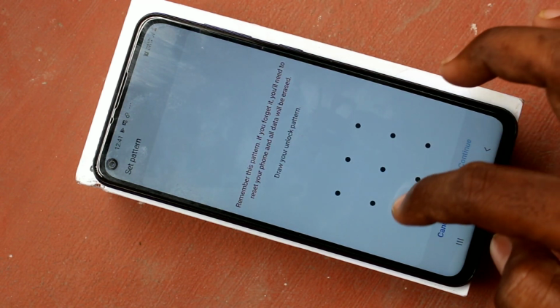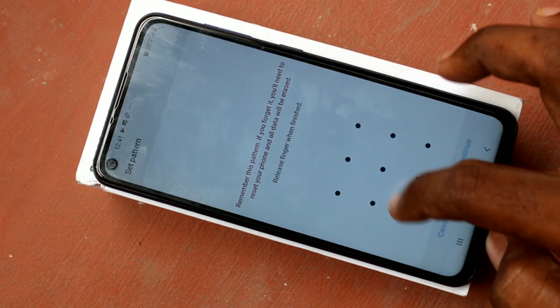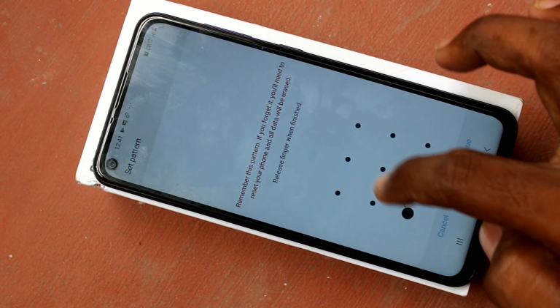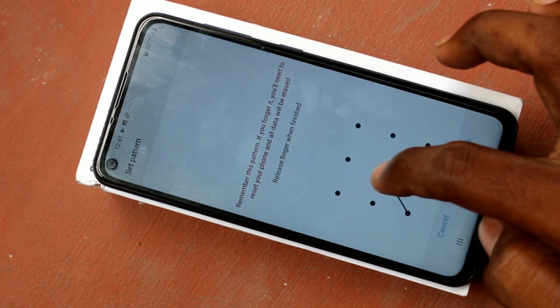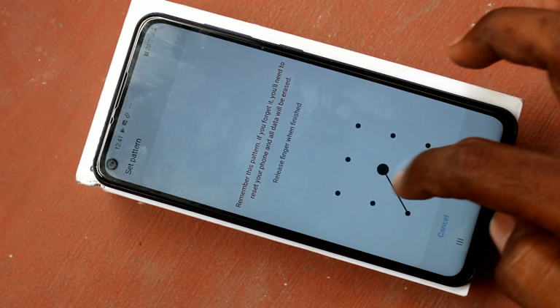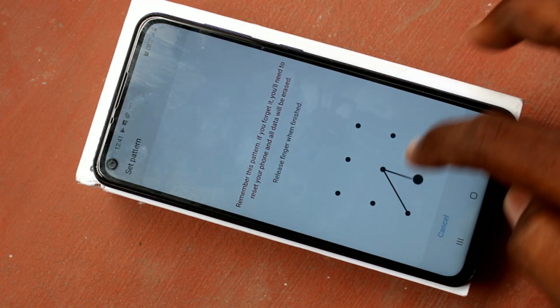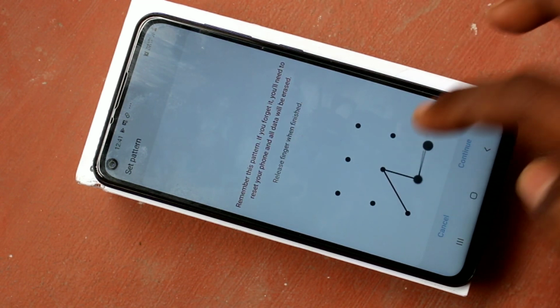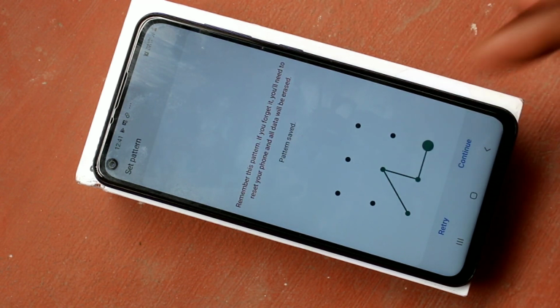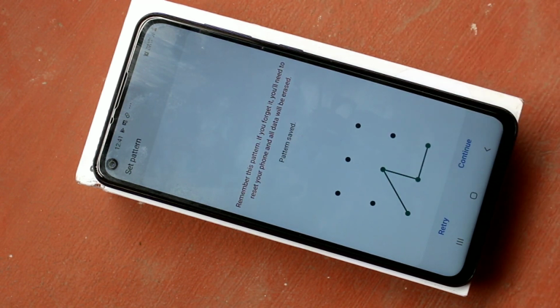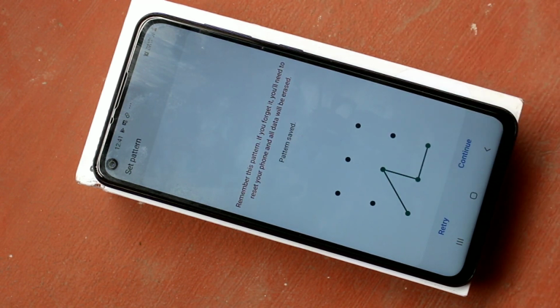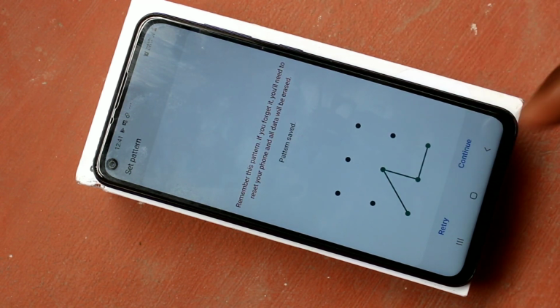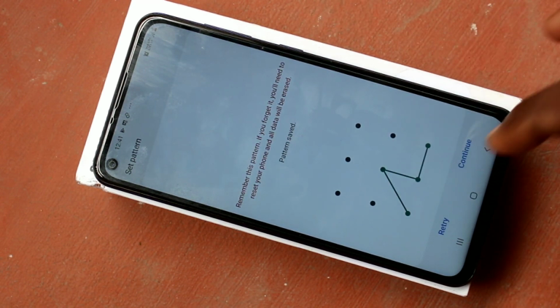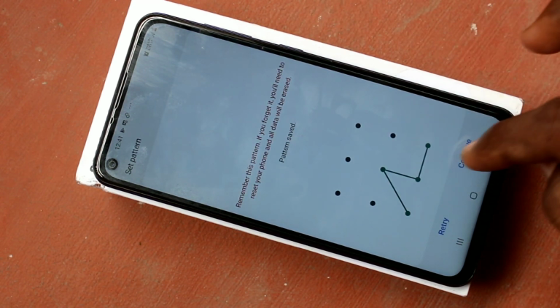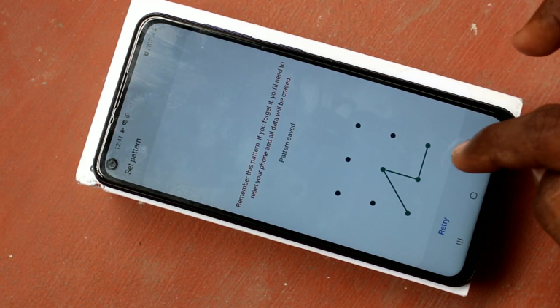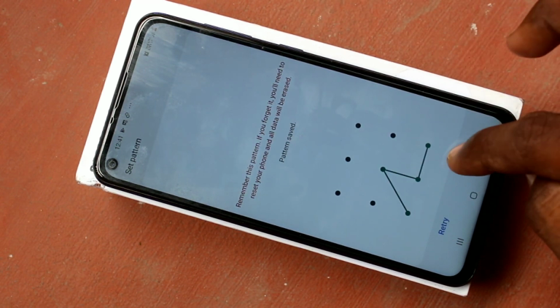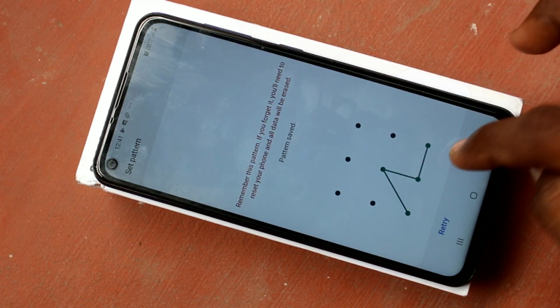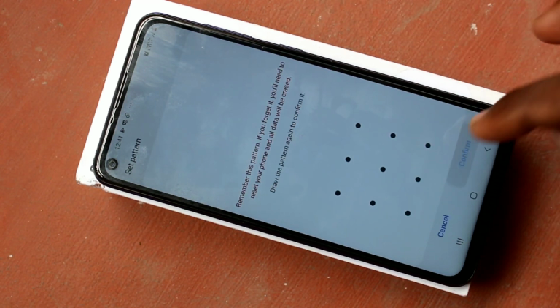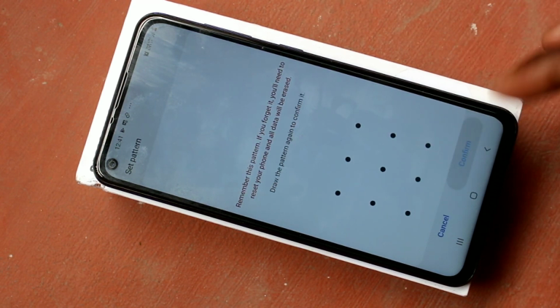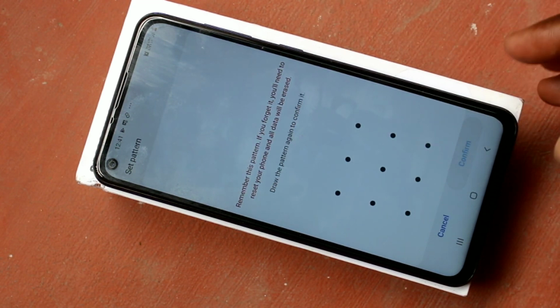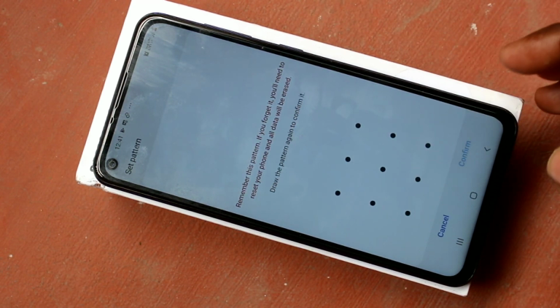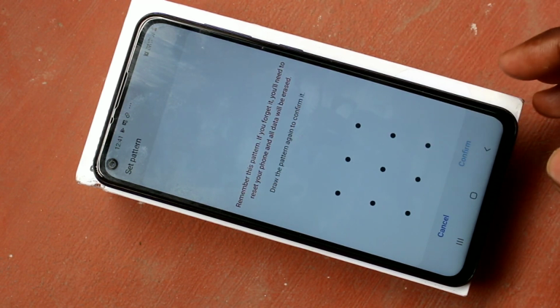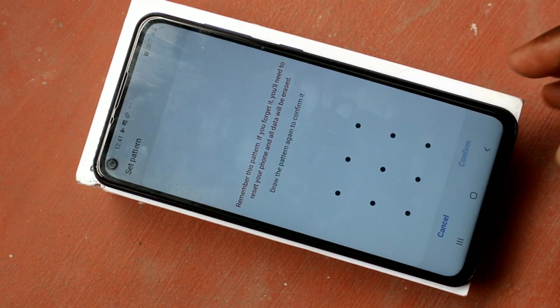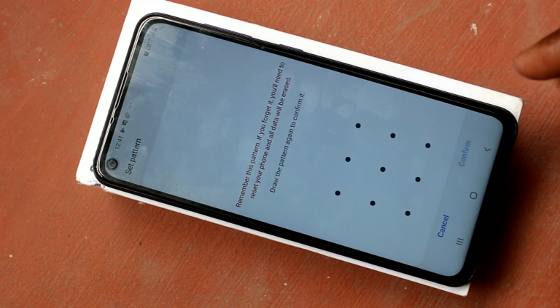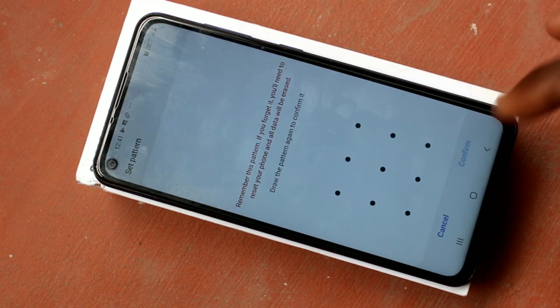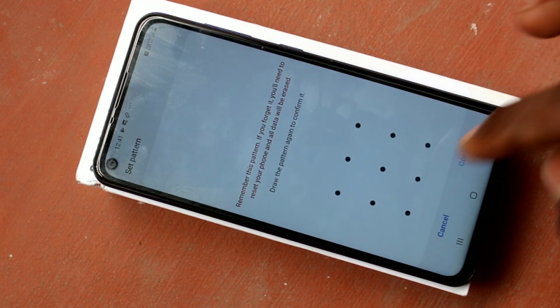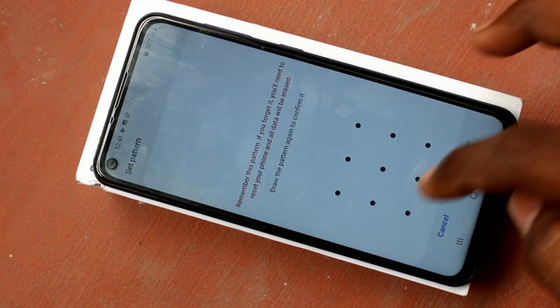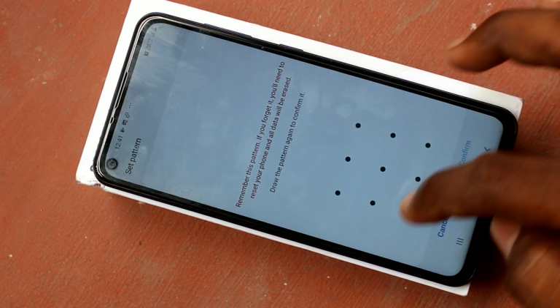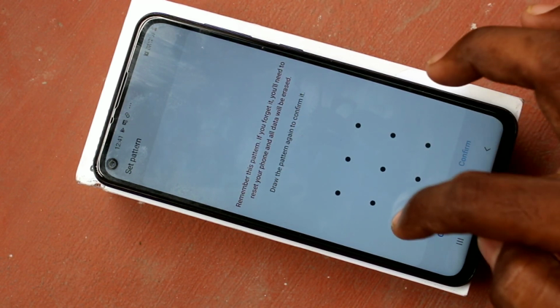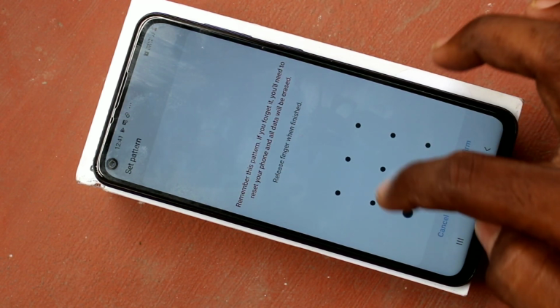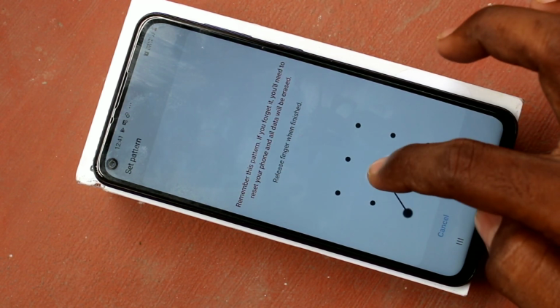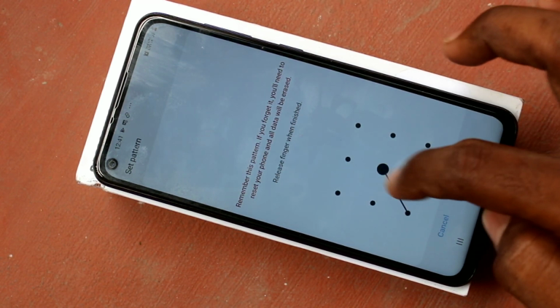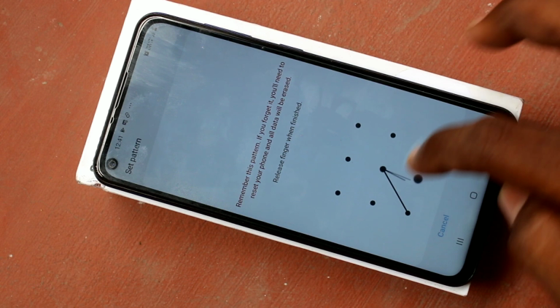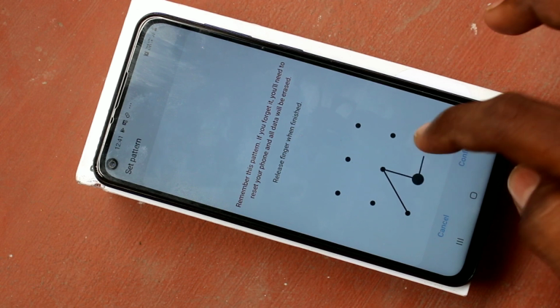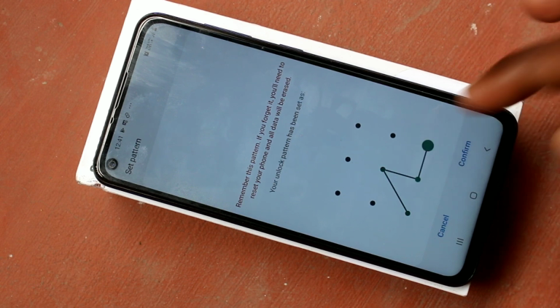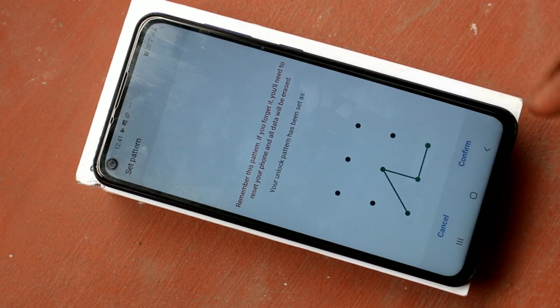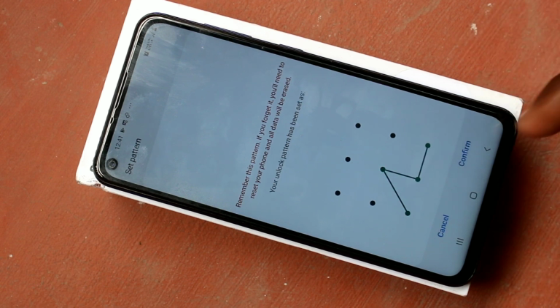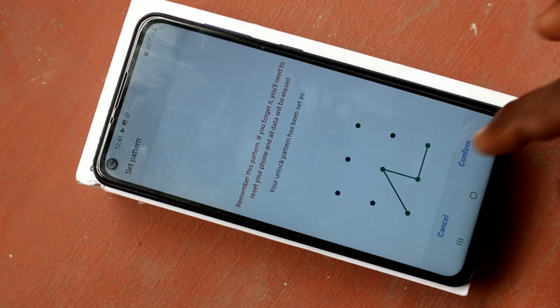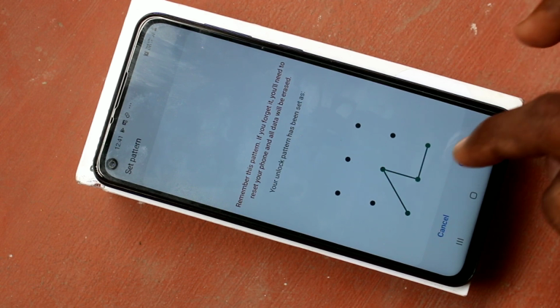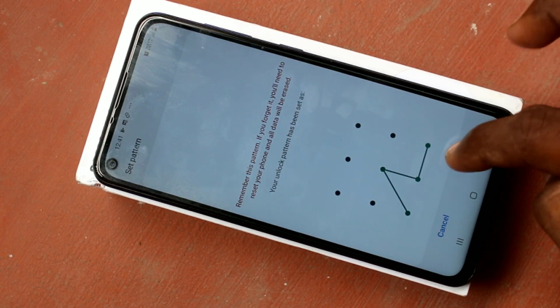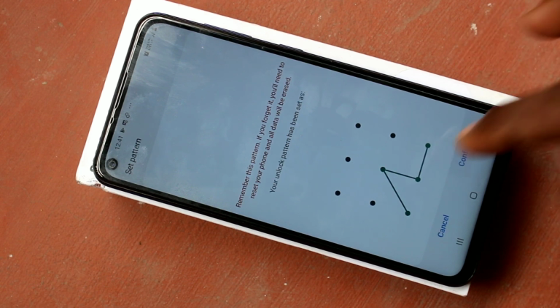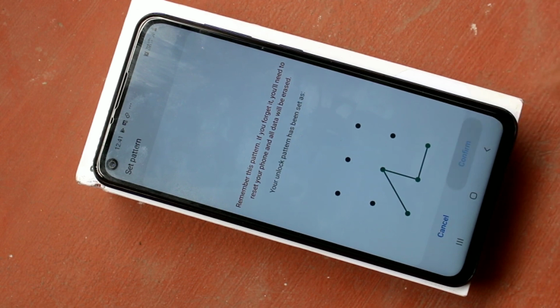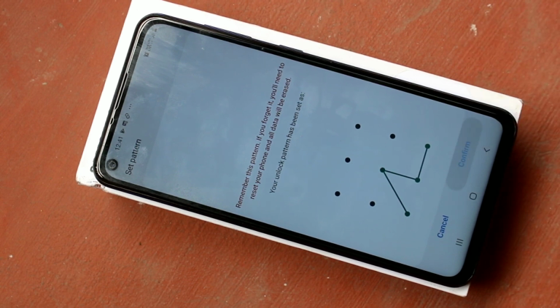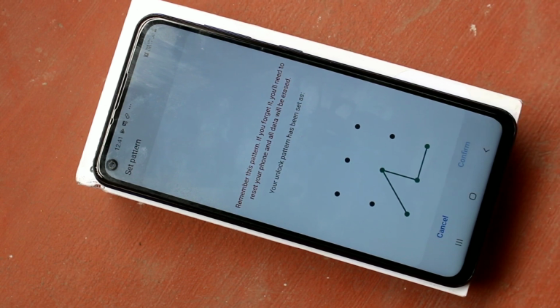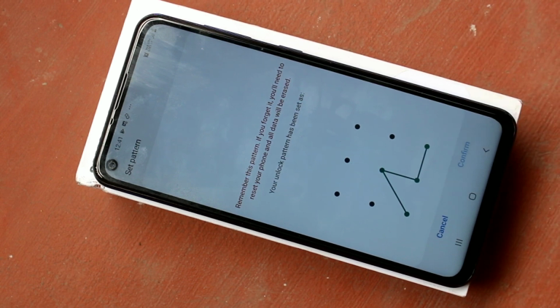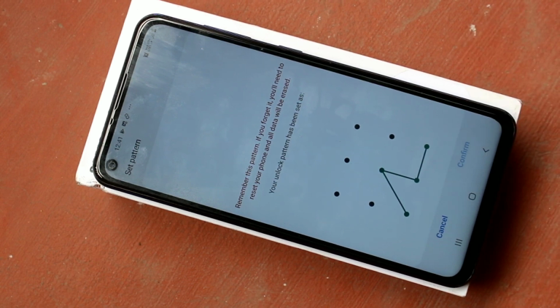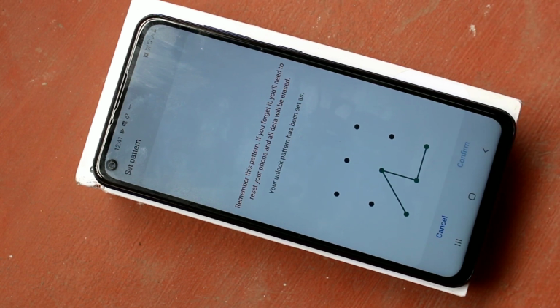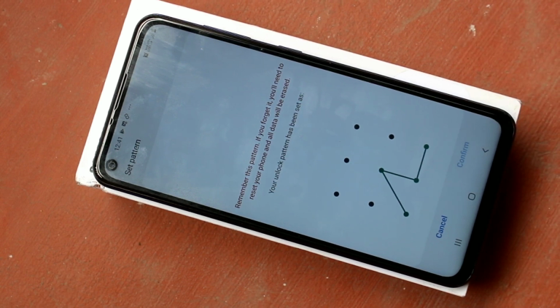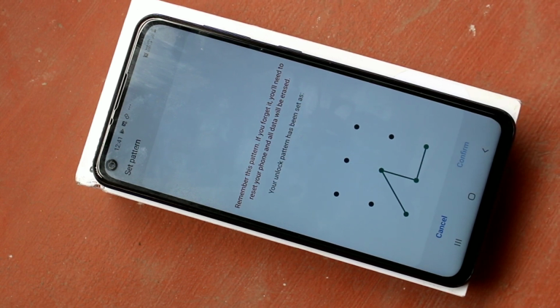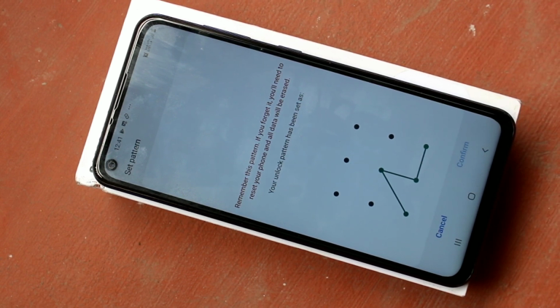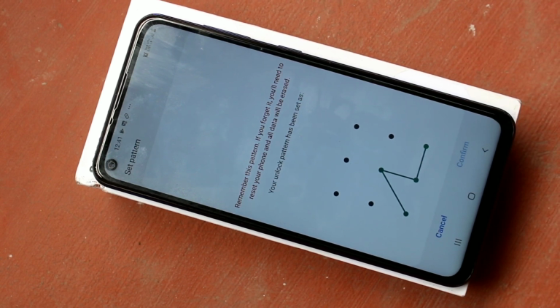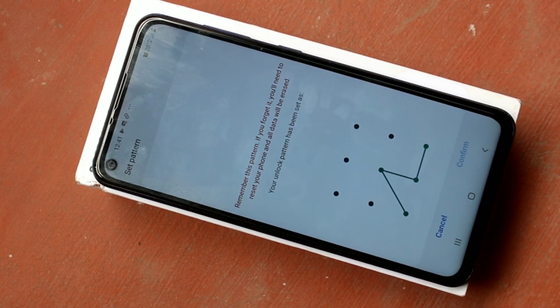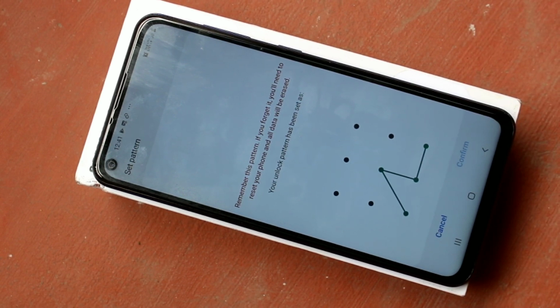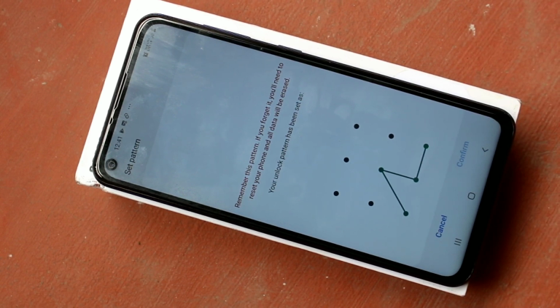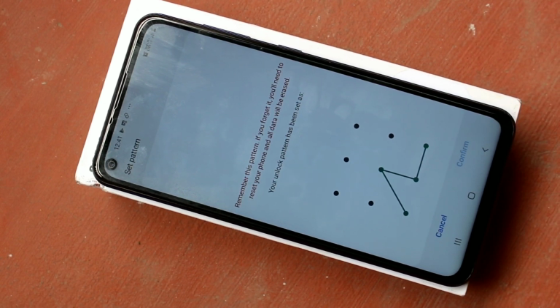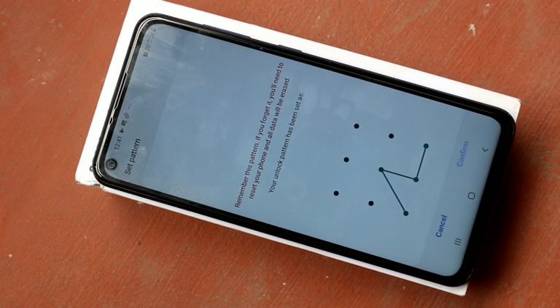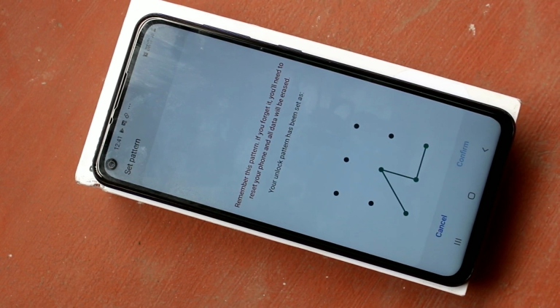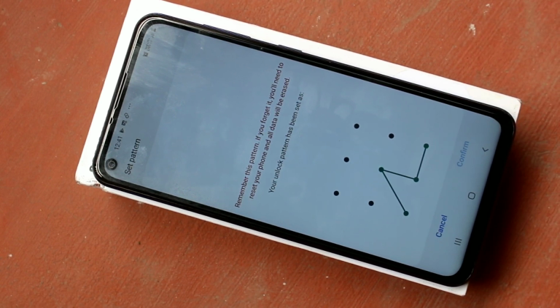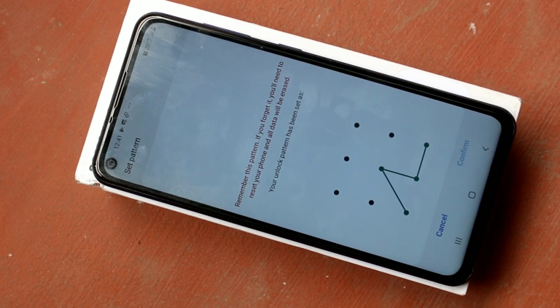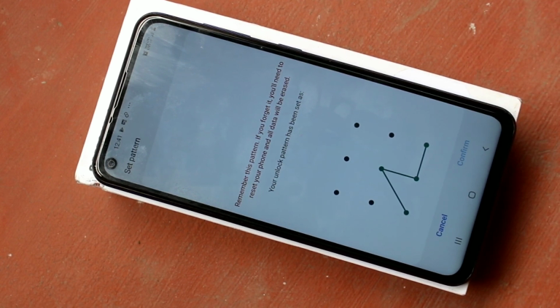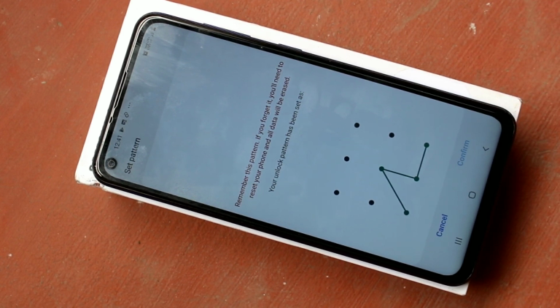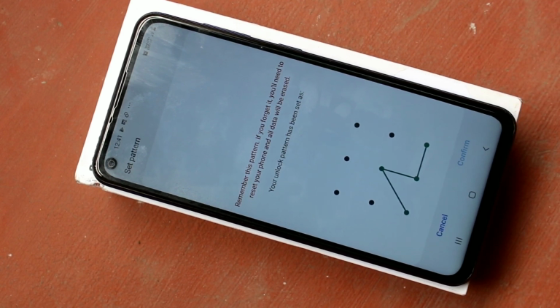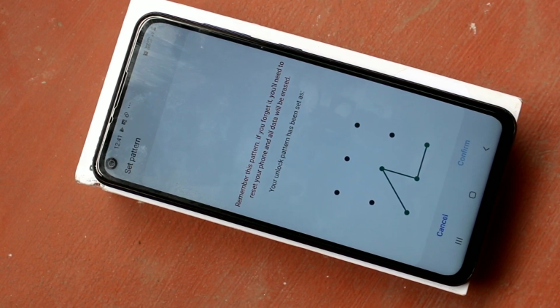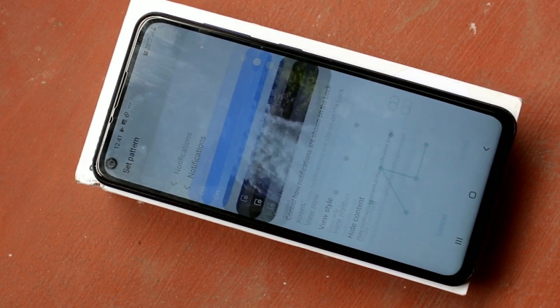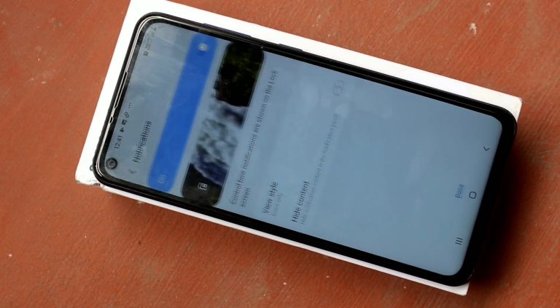Draw the pattern that you want to set and click Confirm. Again, draw the pattern to verify, then click Confirm.